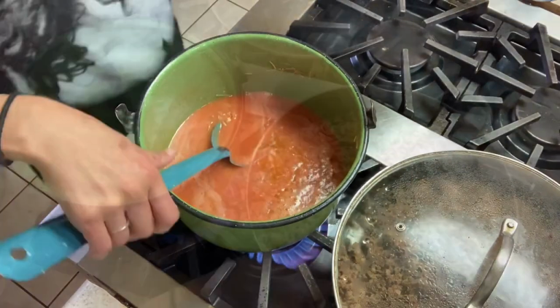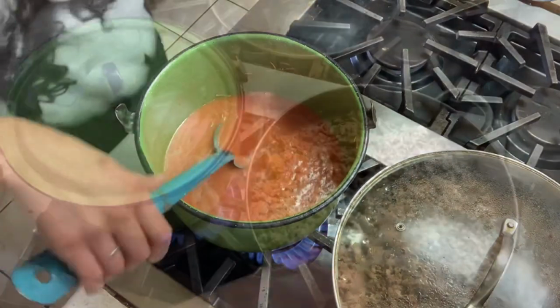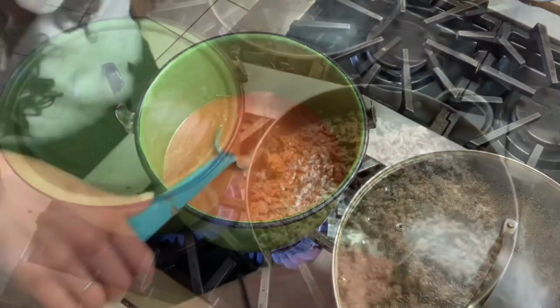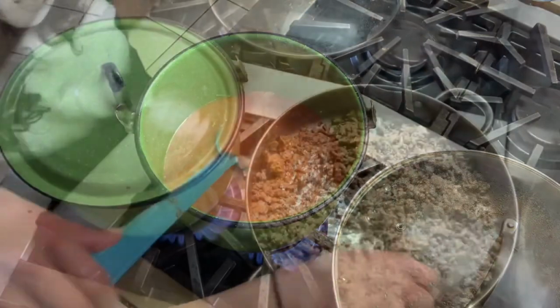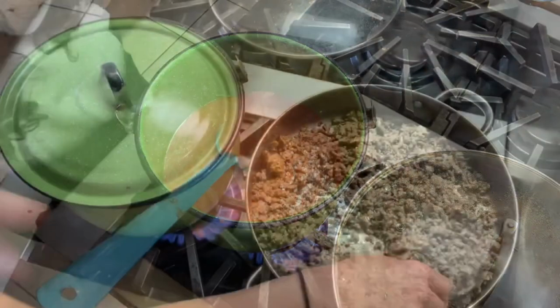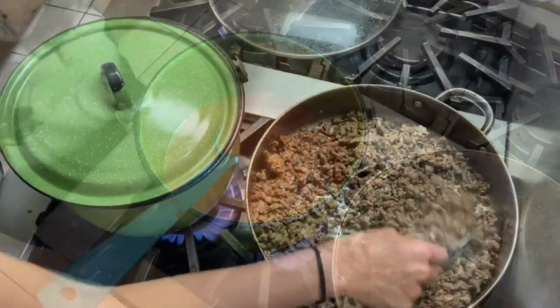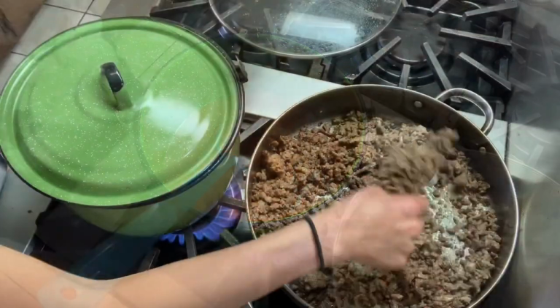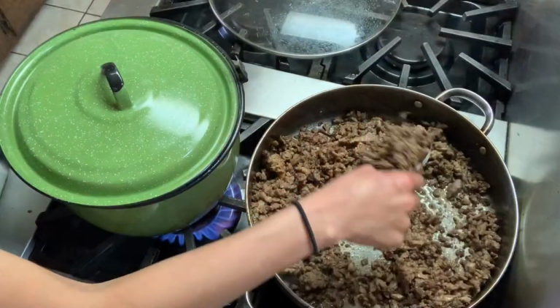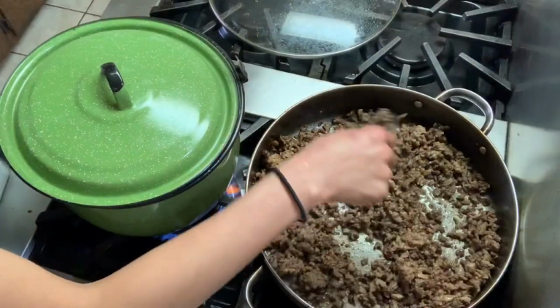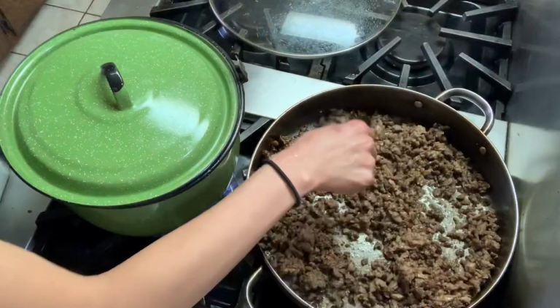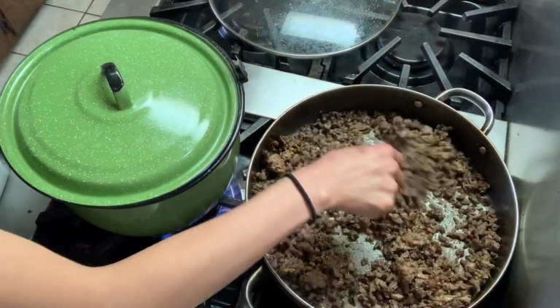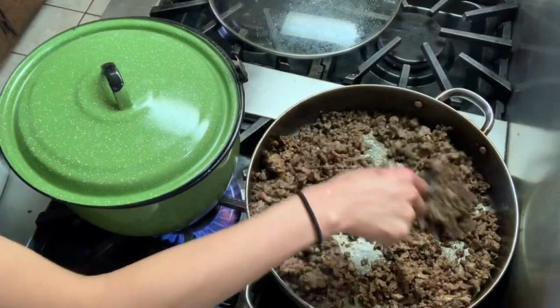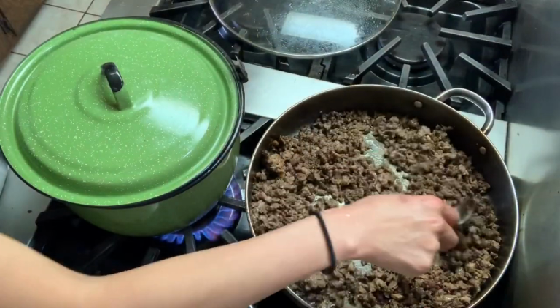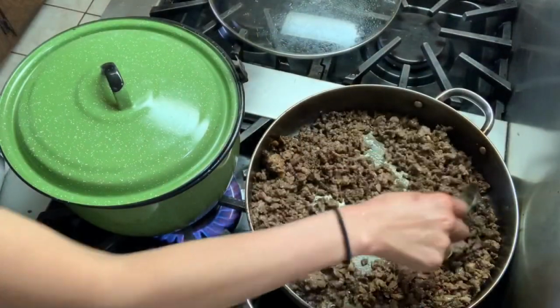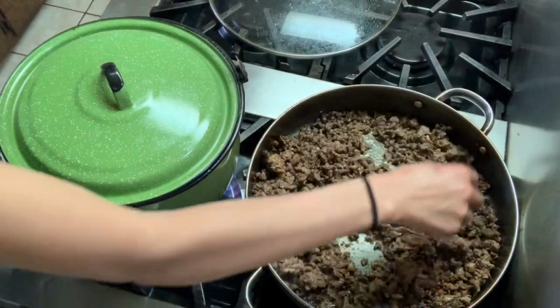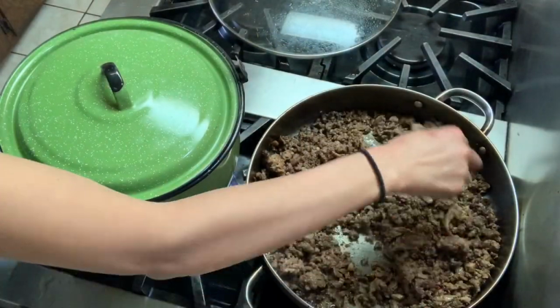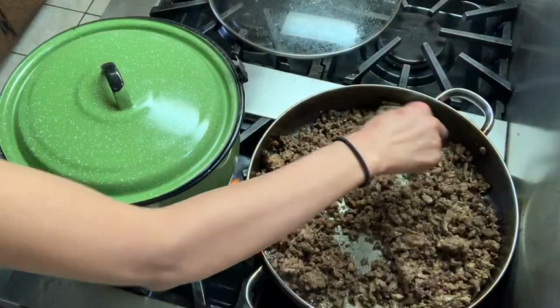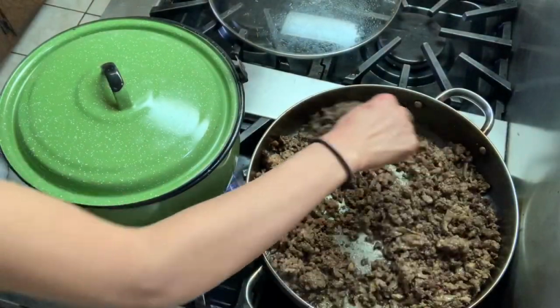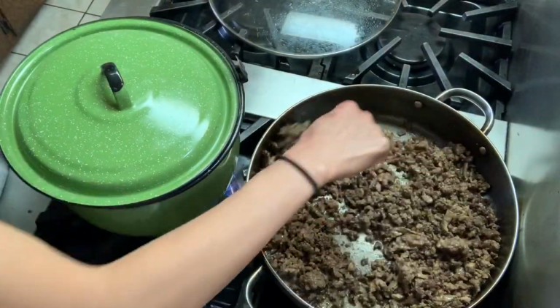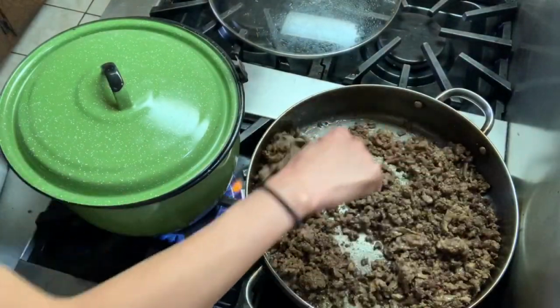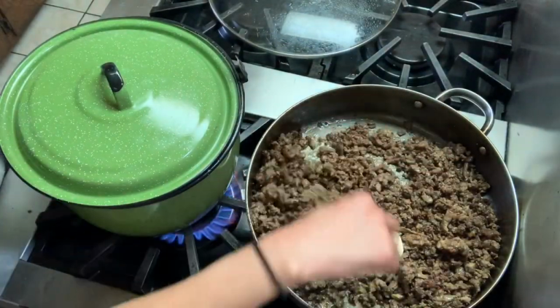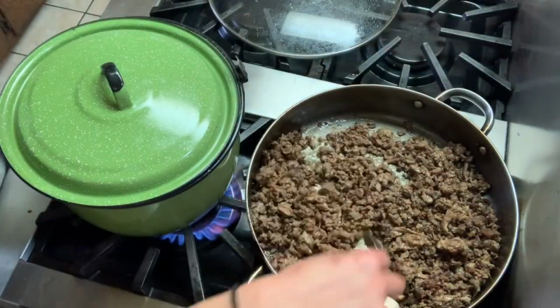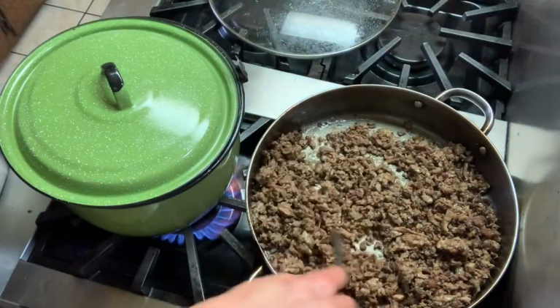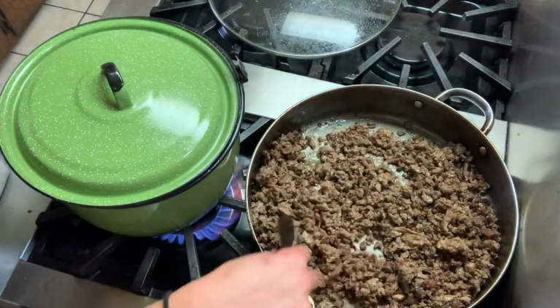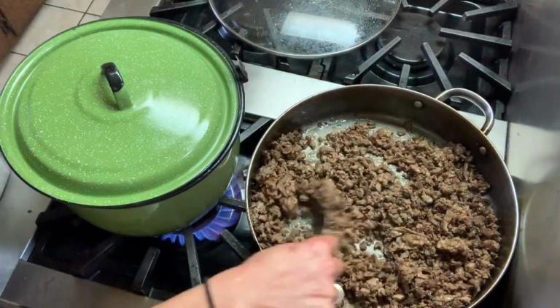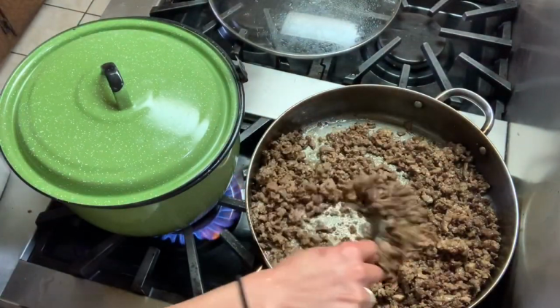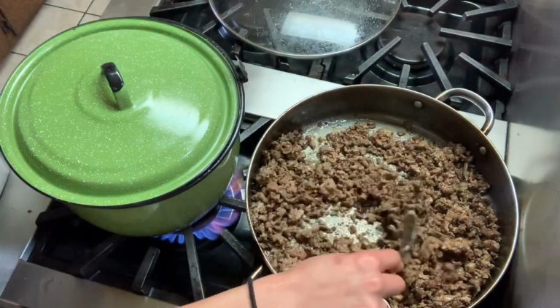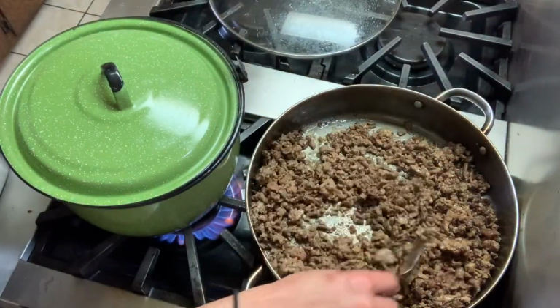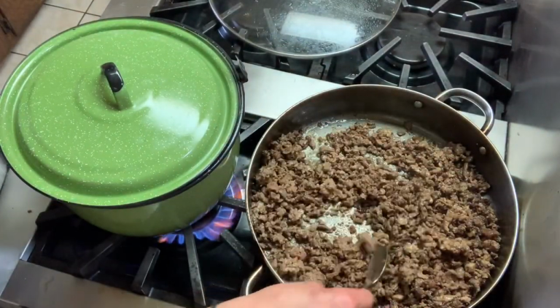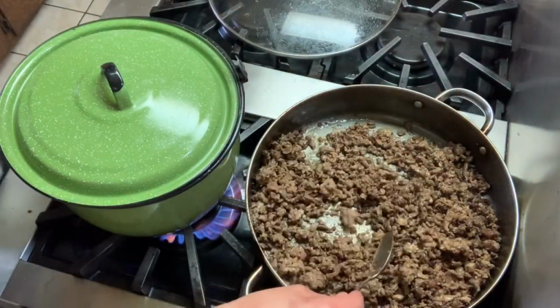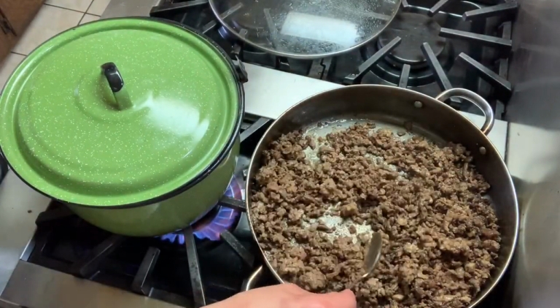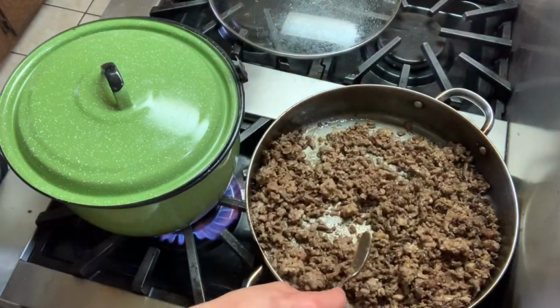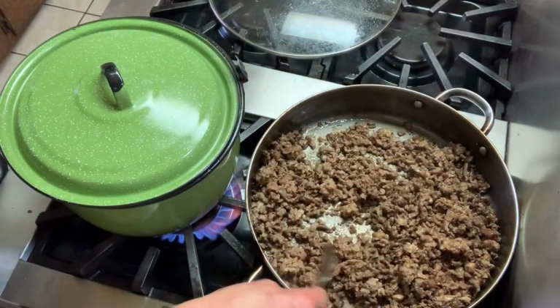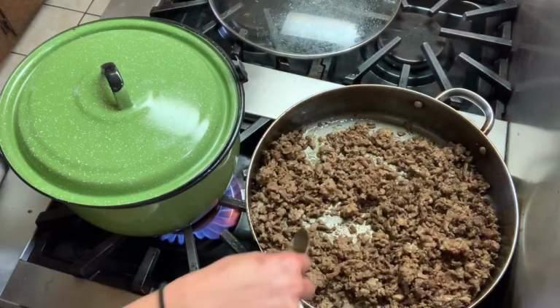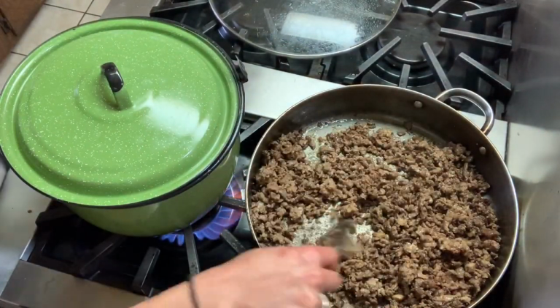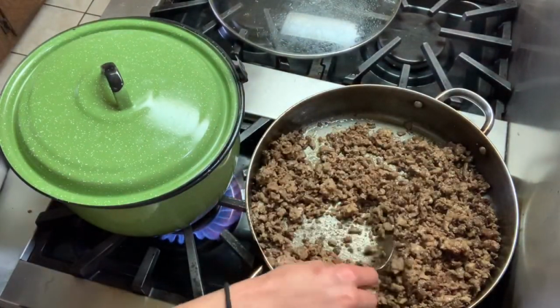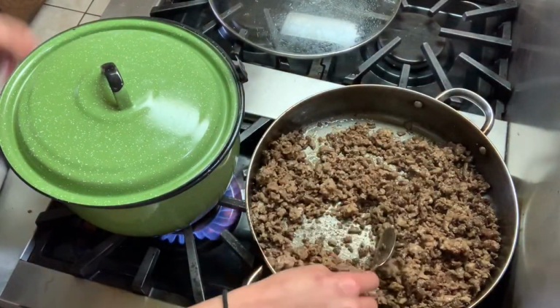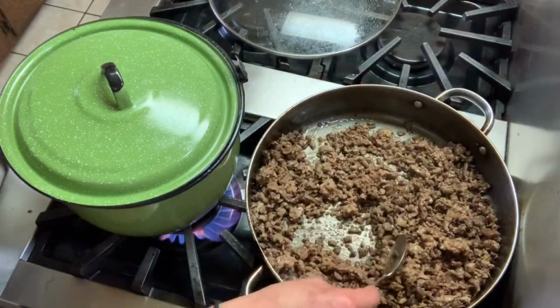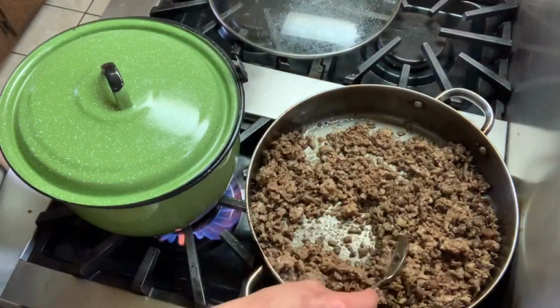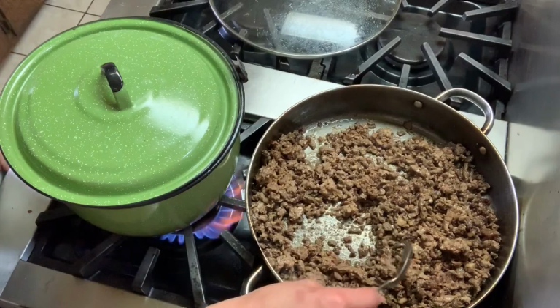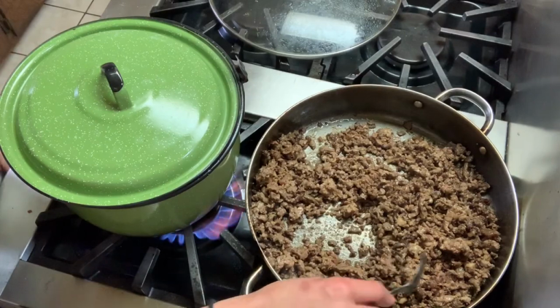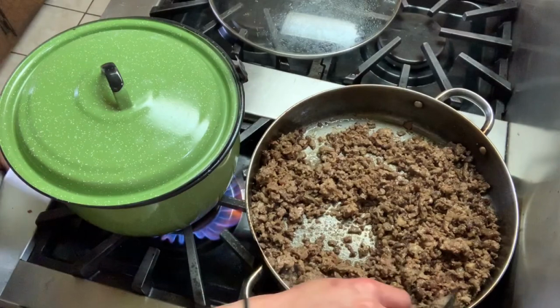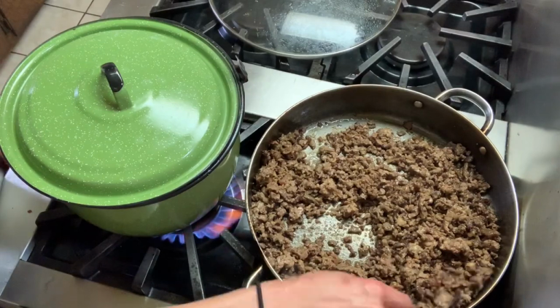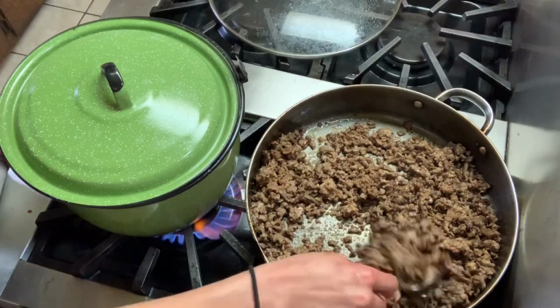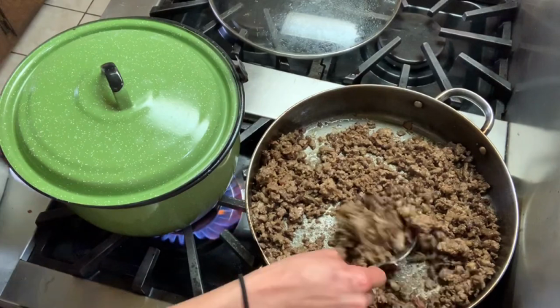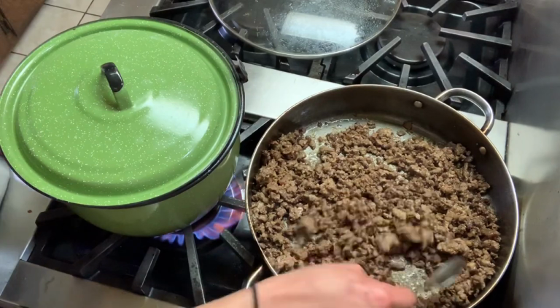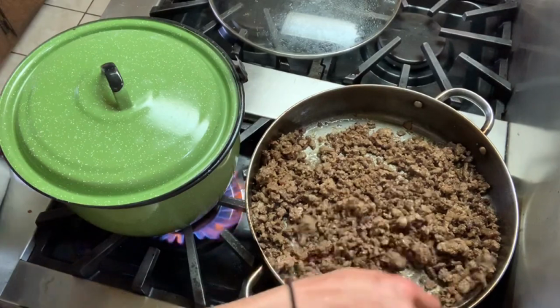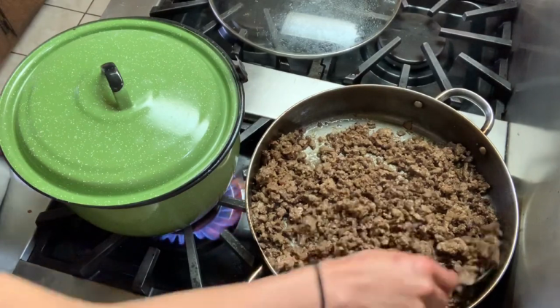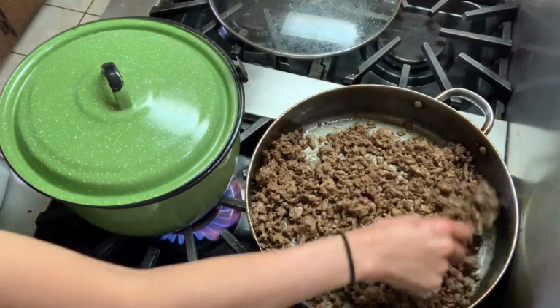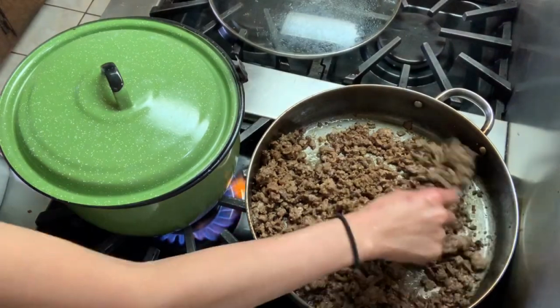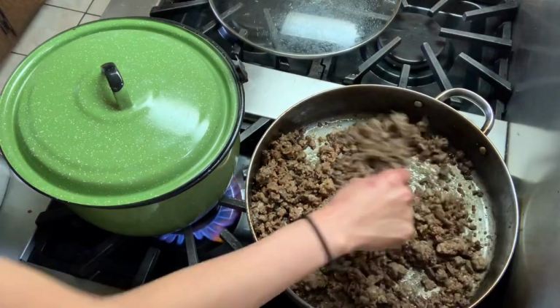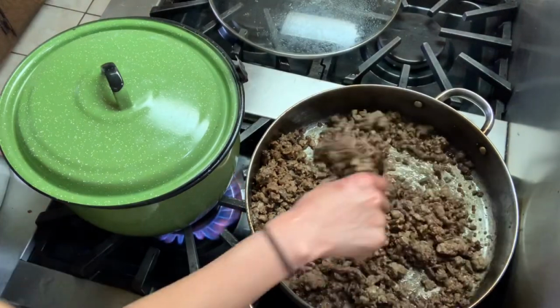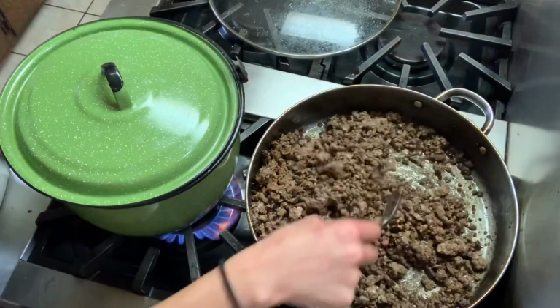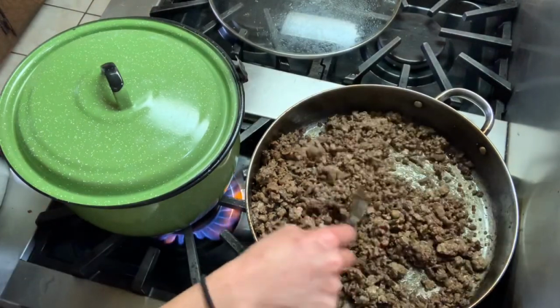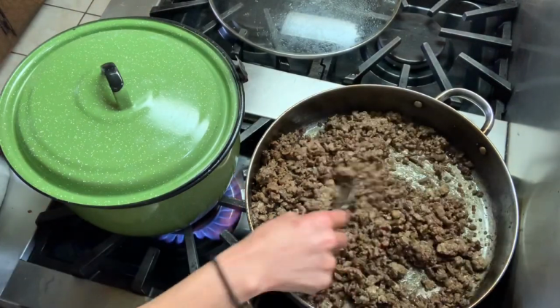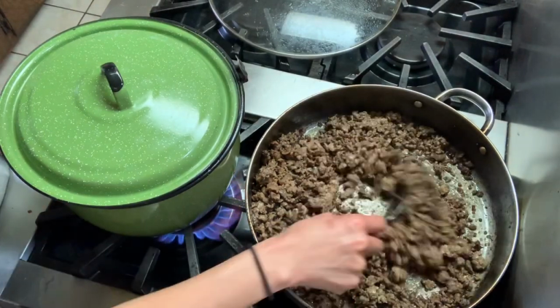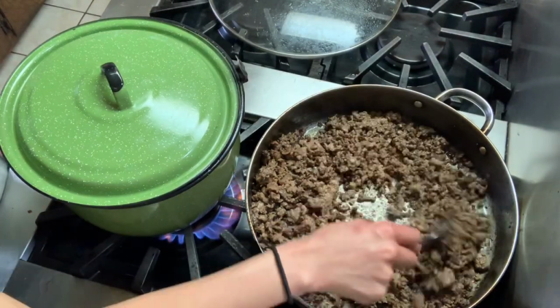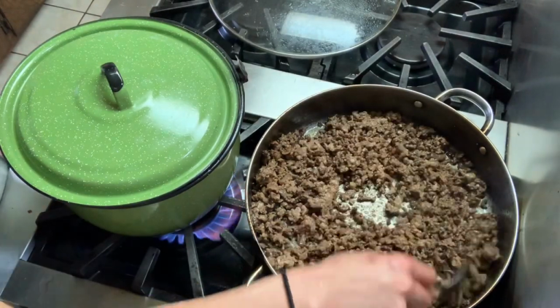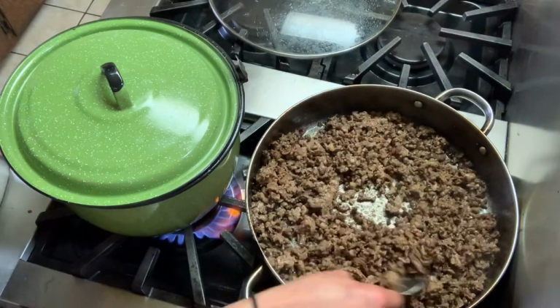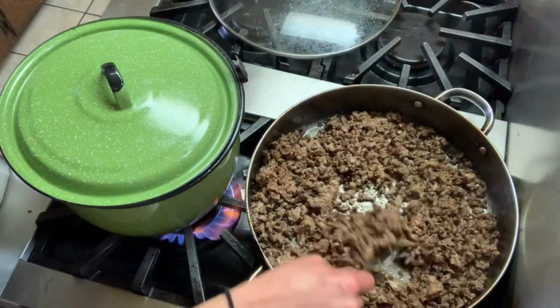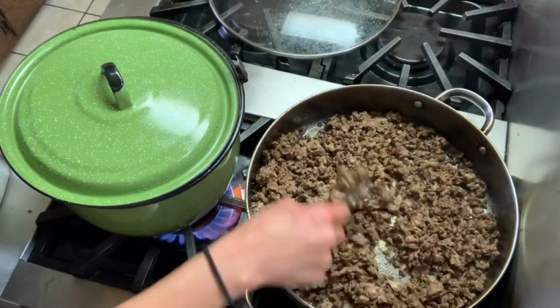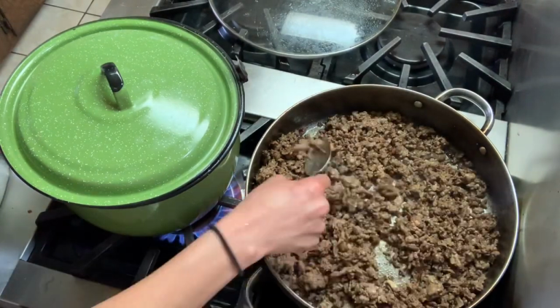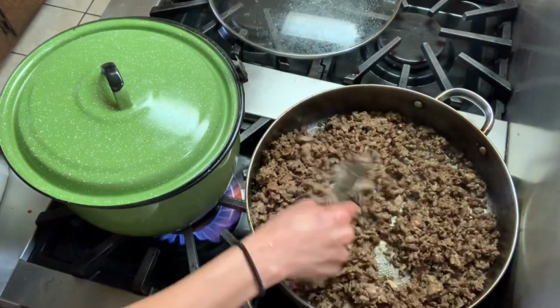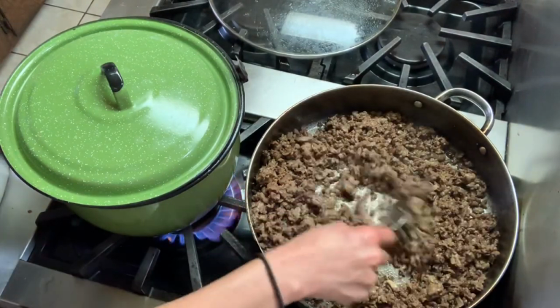I'm also cooking my meat for my burritos over here. I wanted to show you guys how to make burritos but I feel like it's obvious, or maybe I will next time.